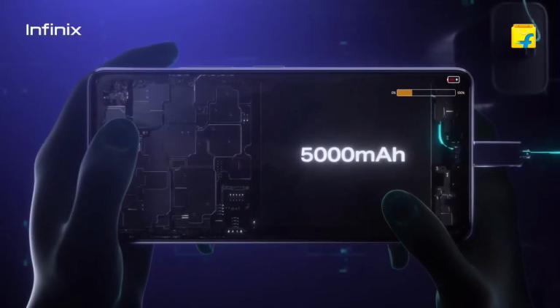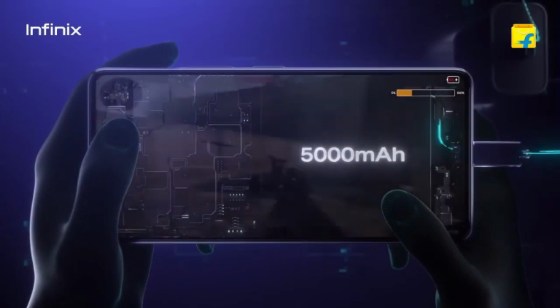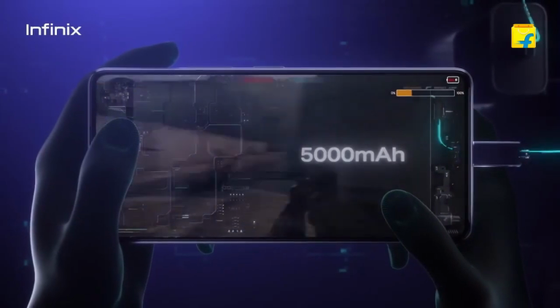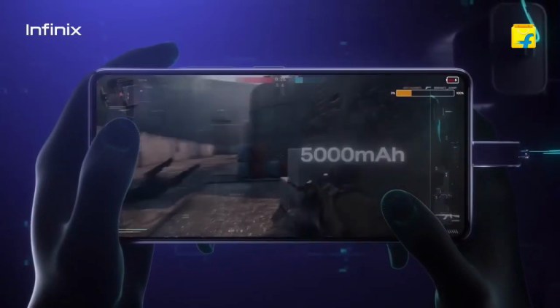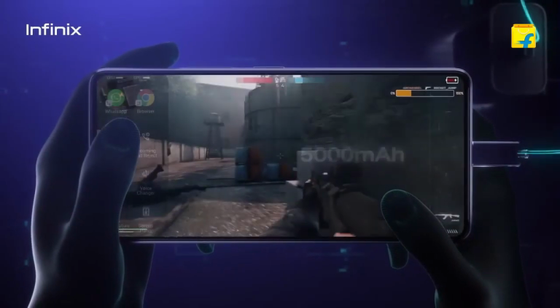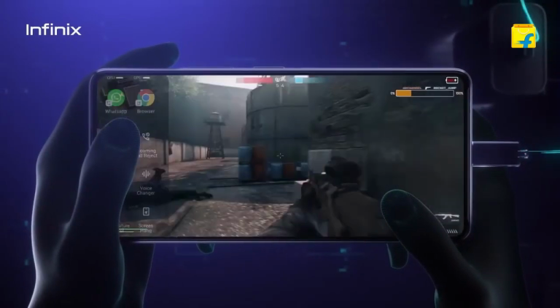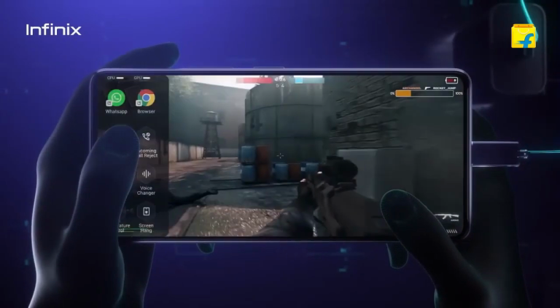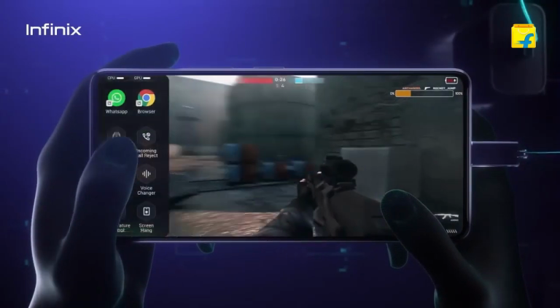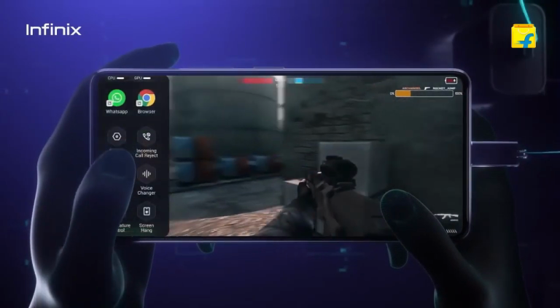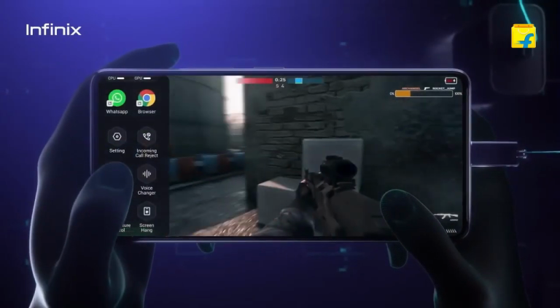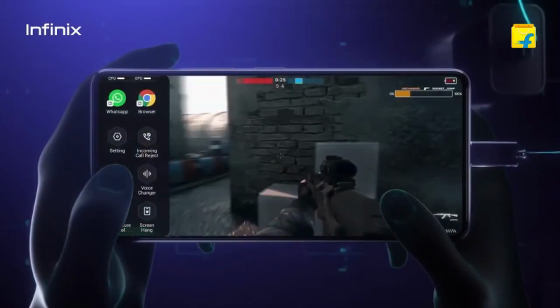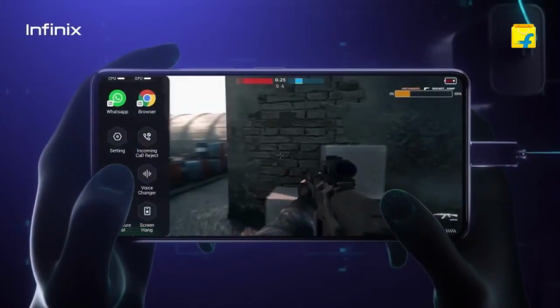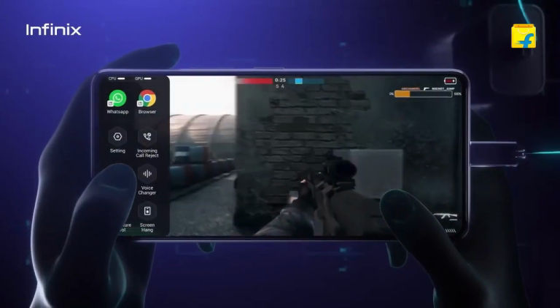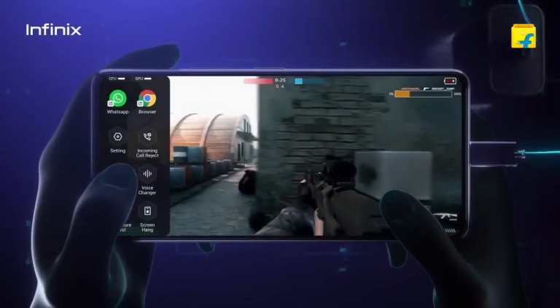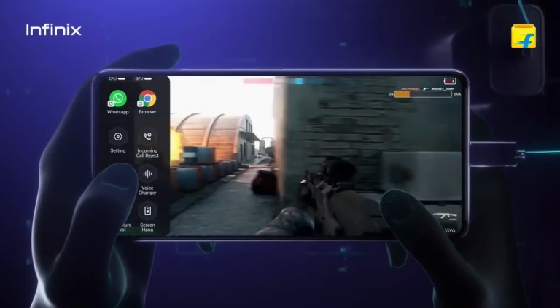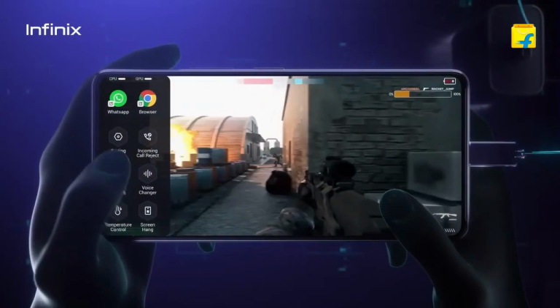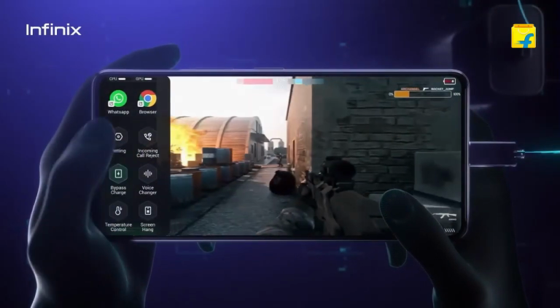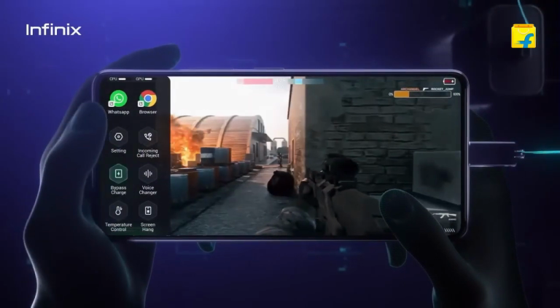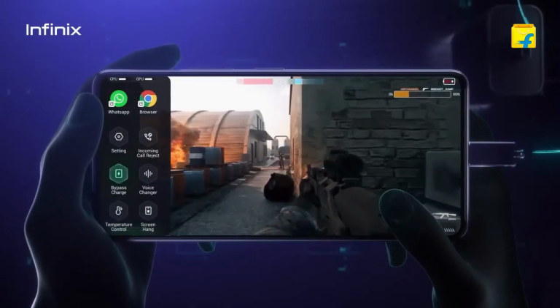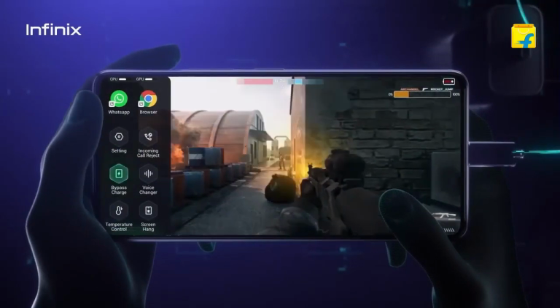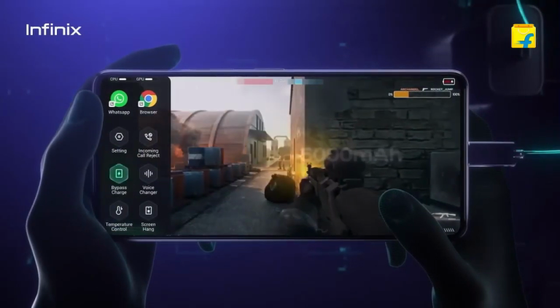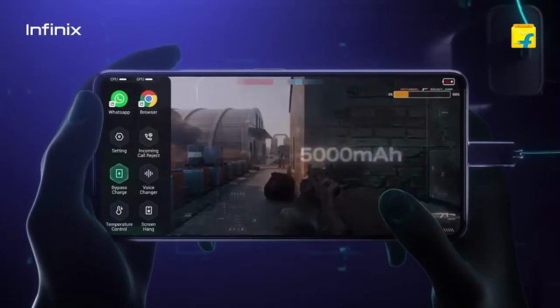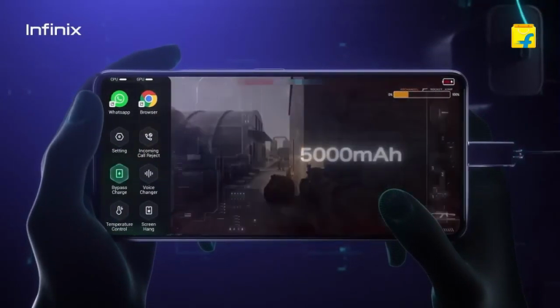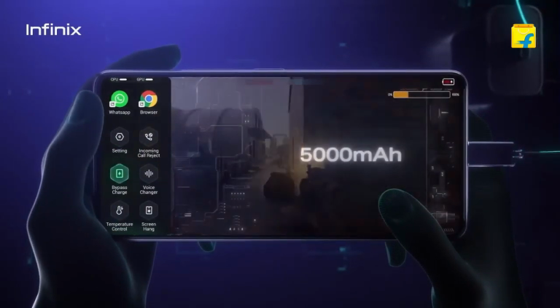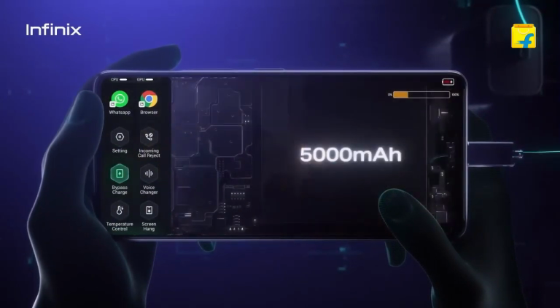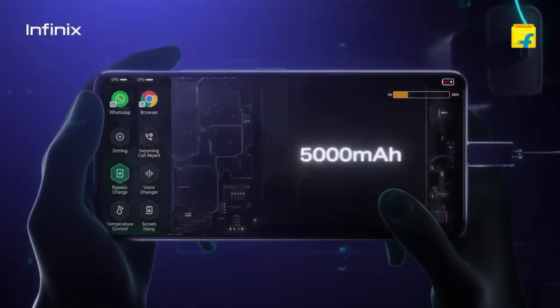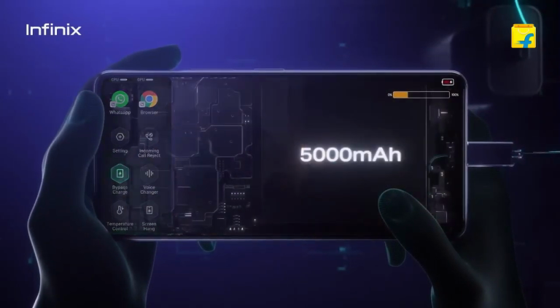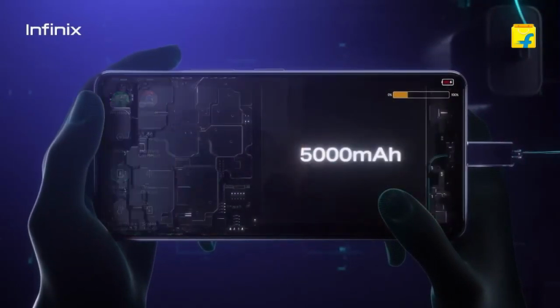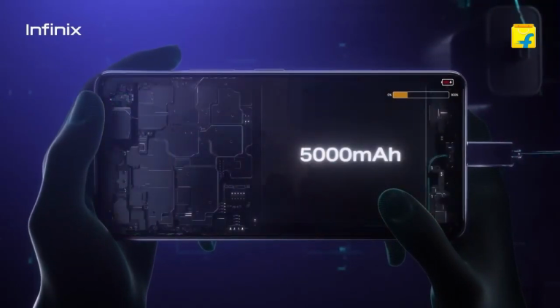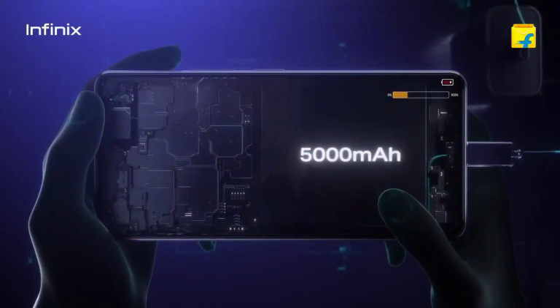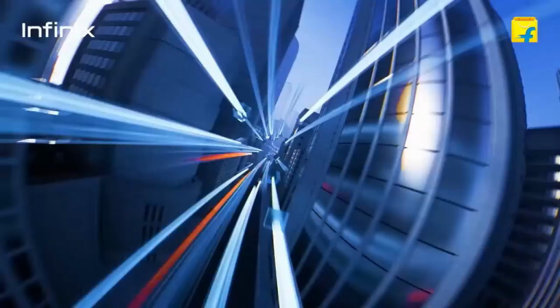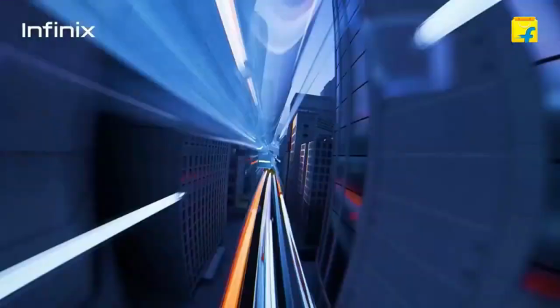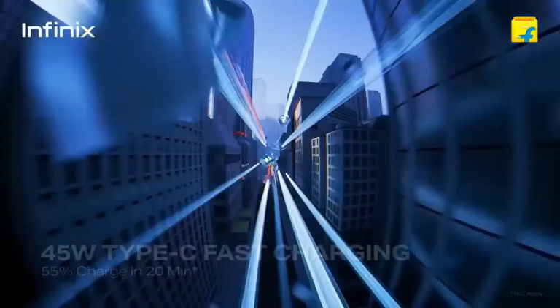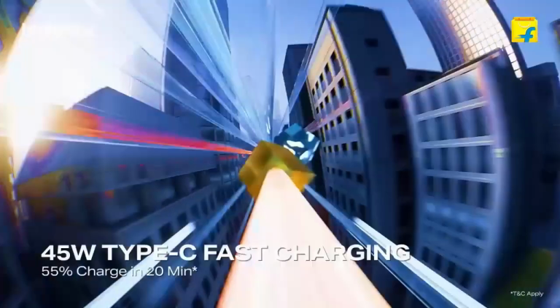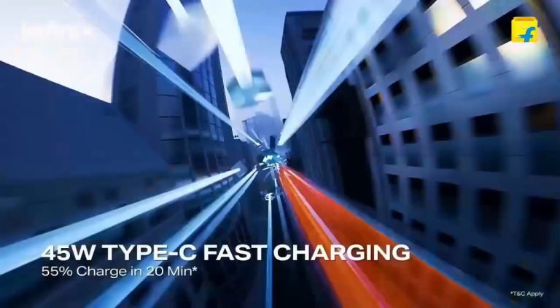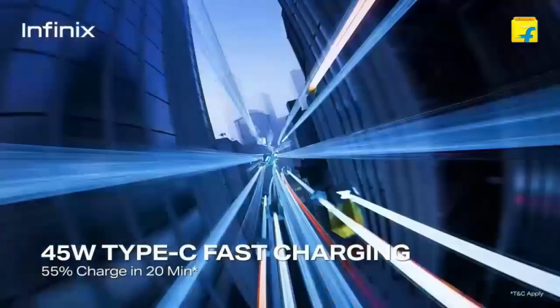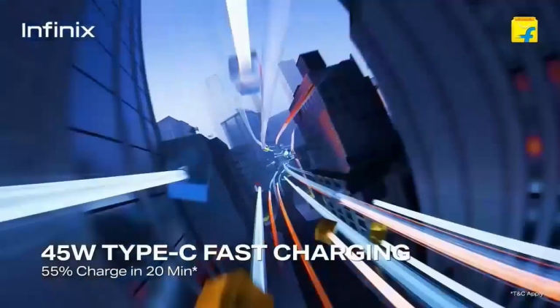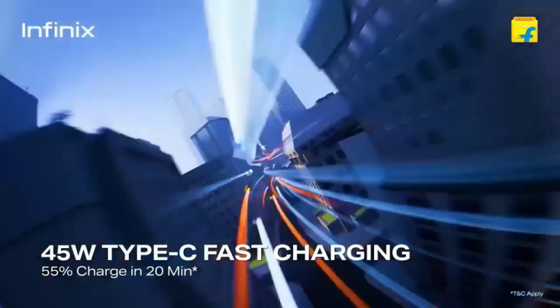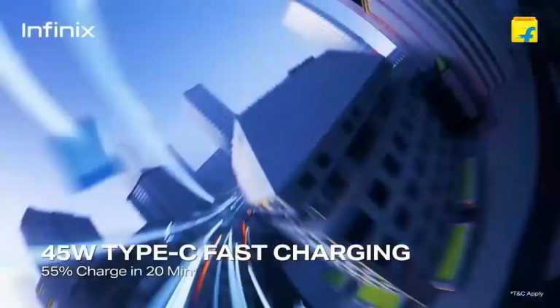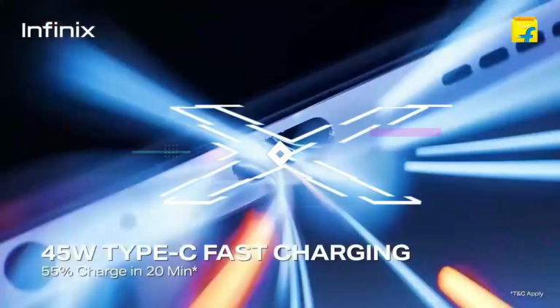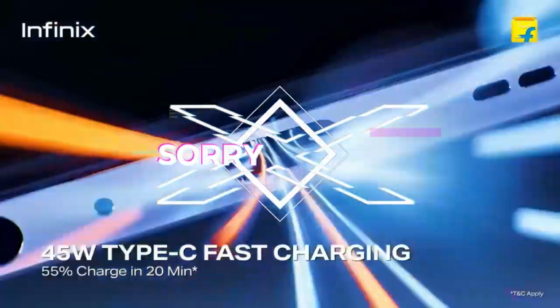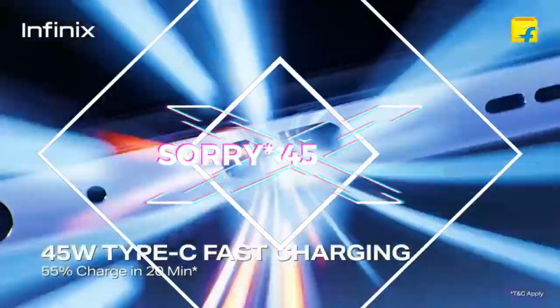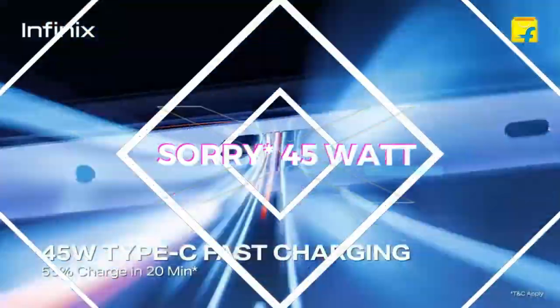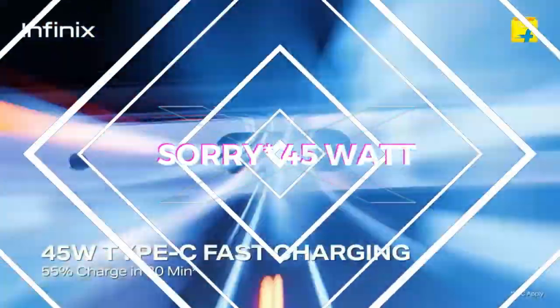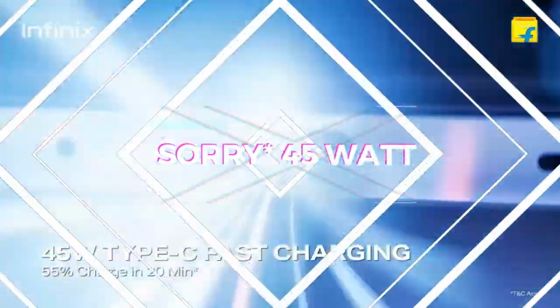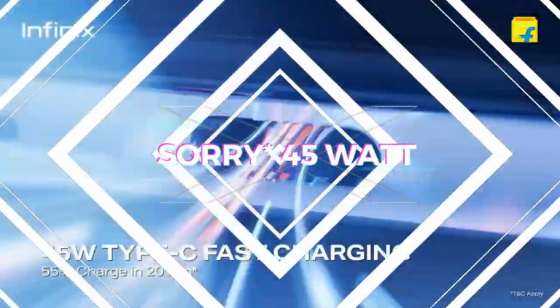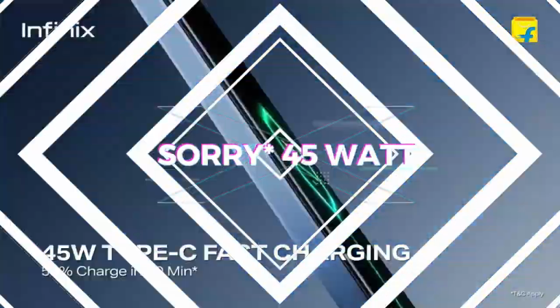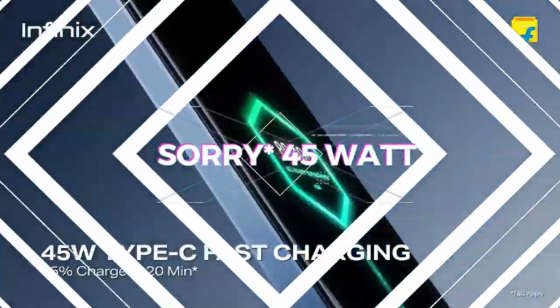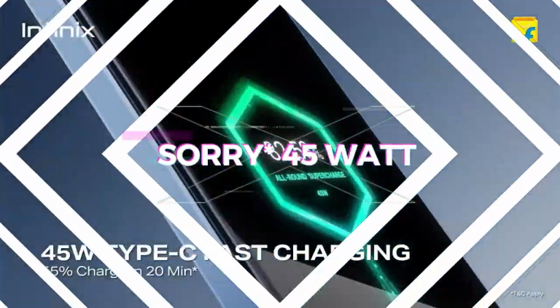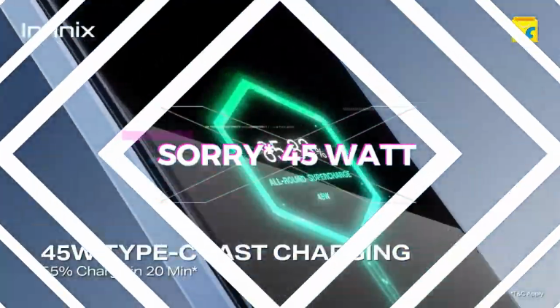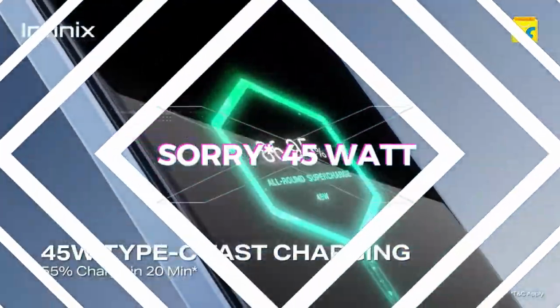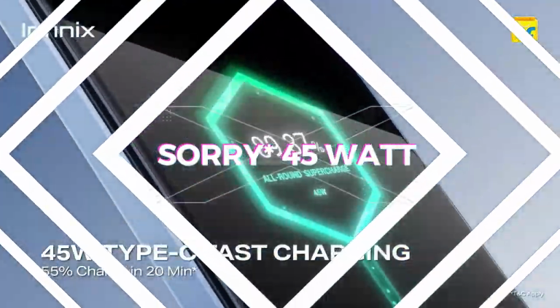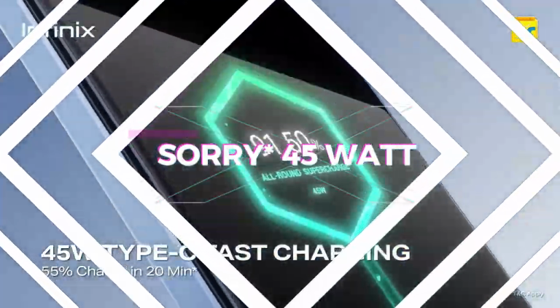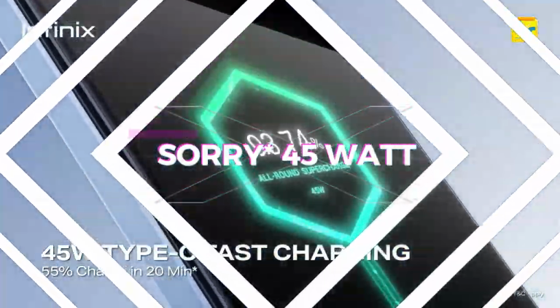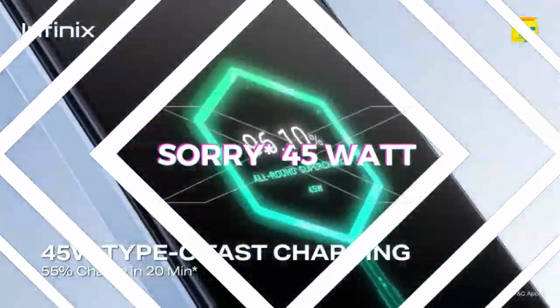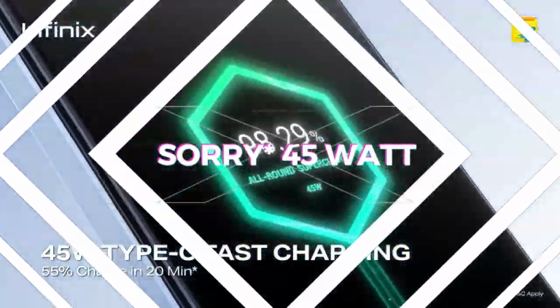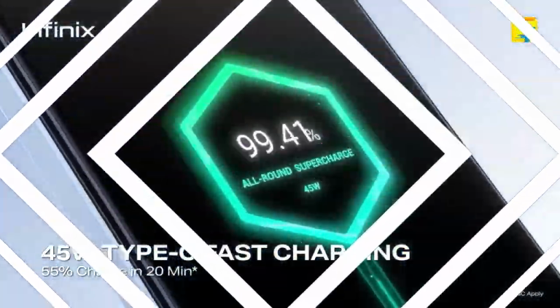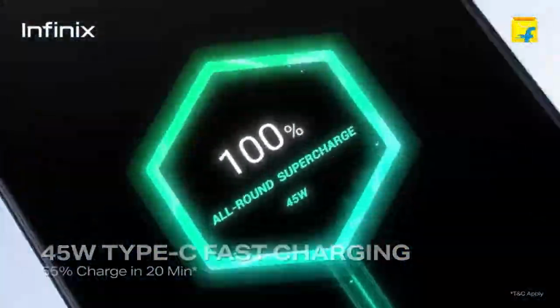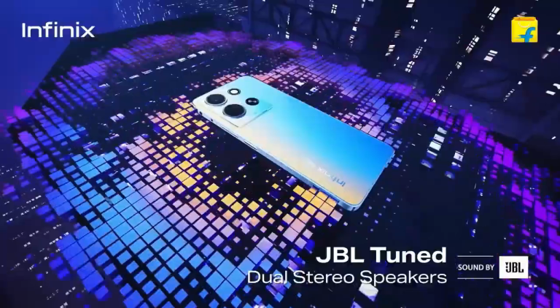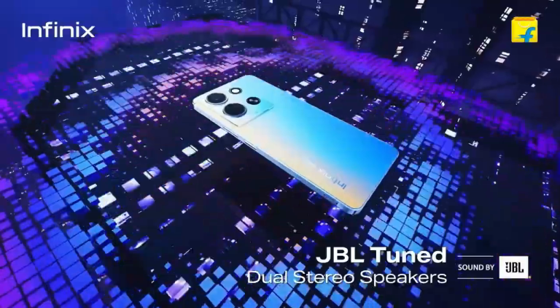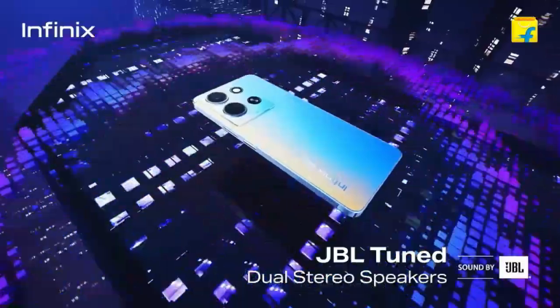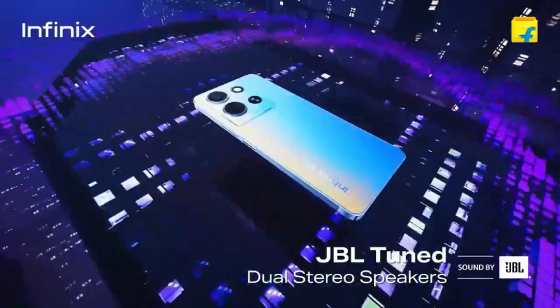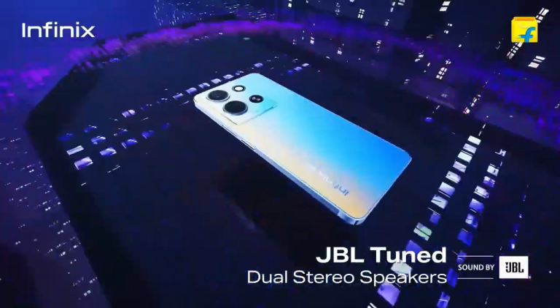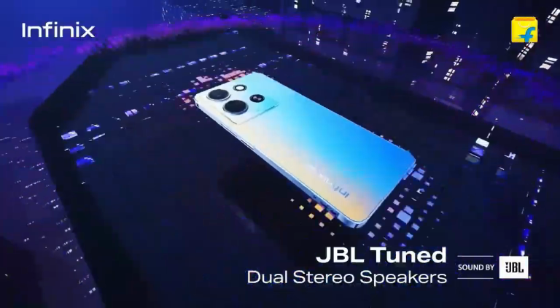The fingerprint sensor is side-mounted. Talking about the battery, this phone has a 5000mAh battery and the charging is 25W.